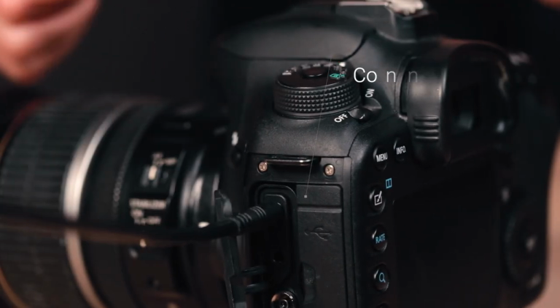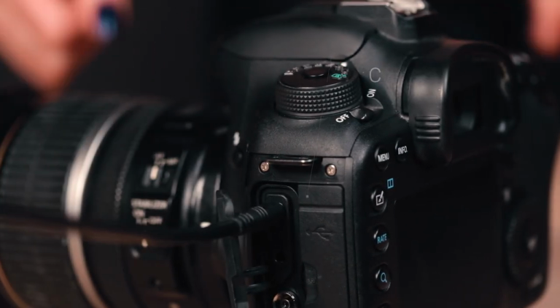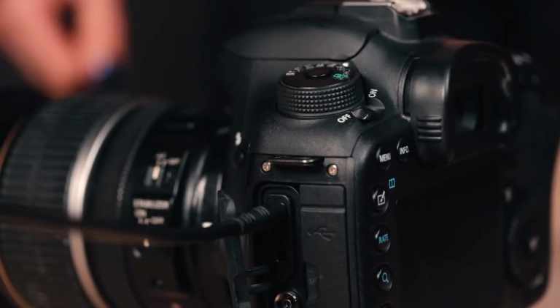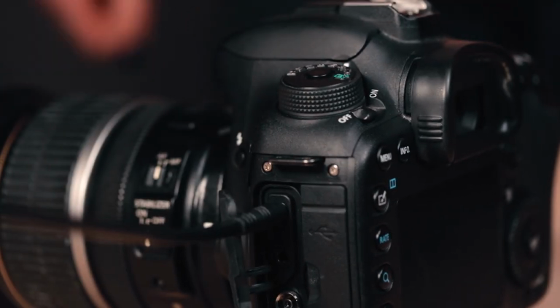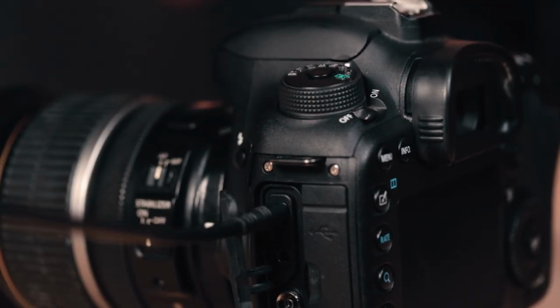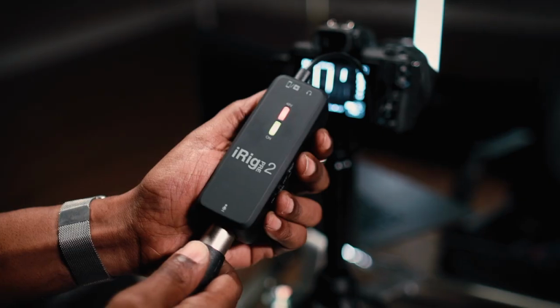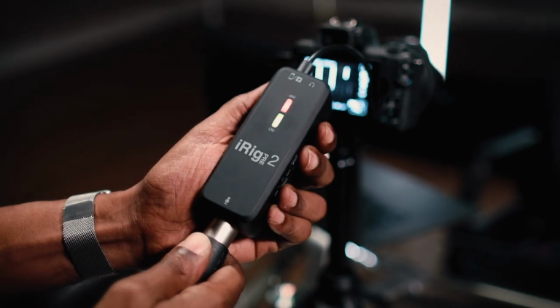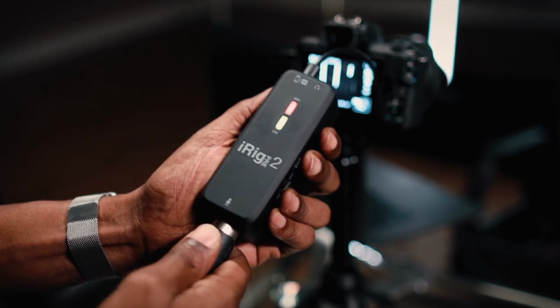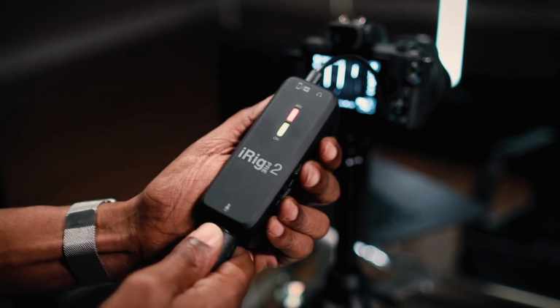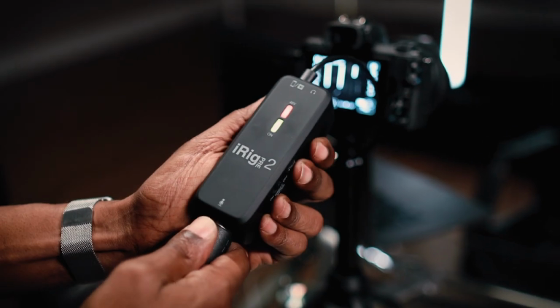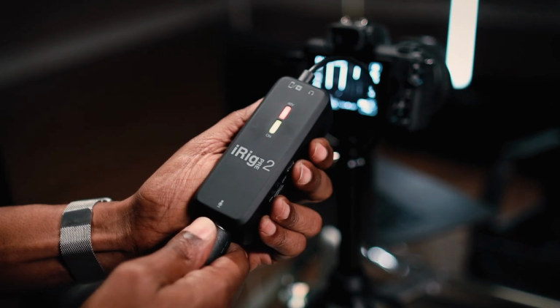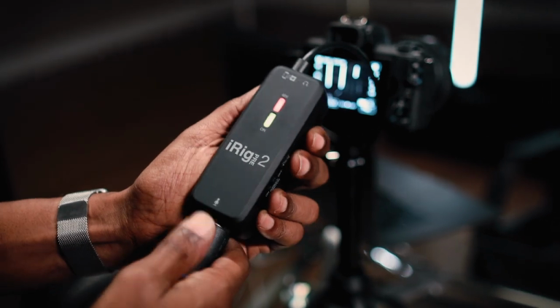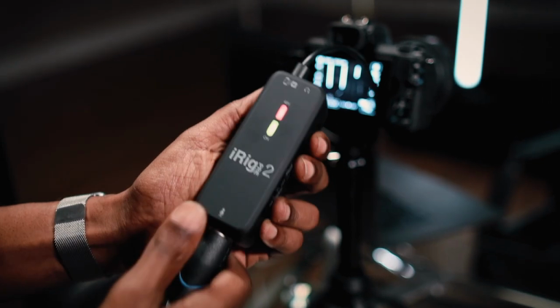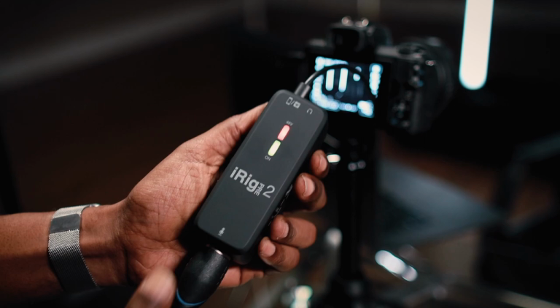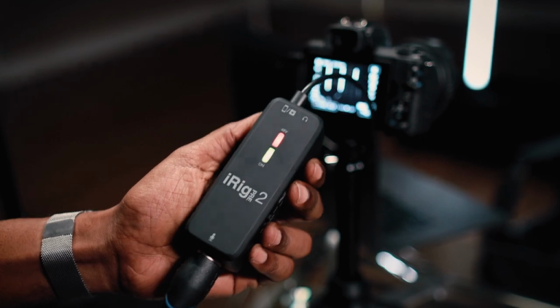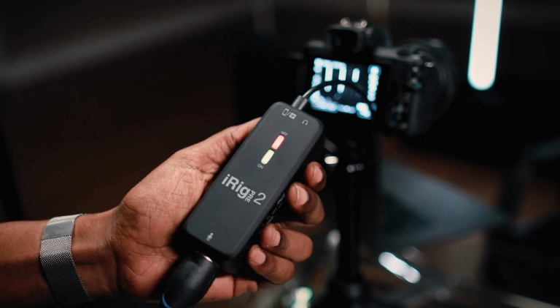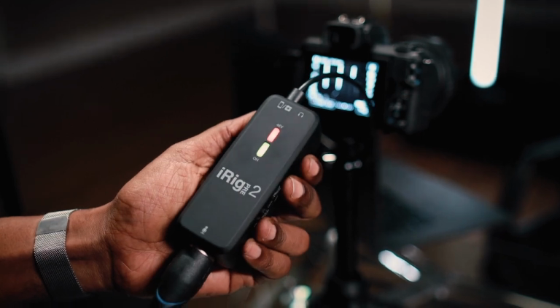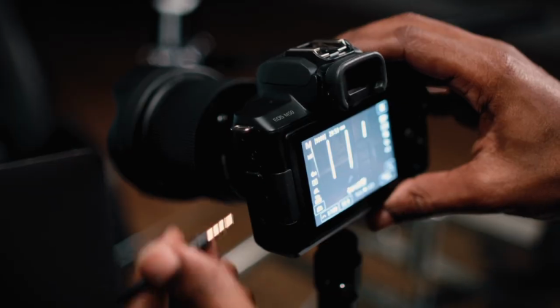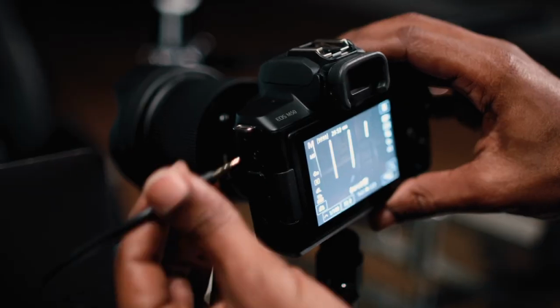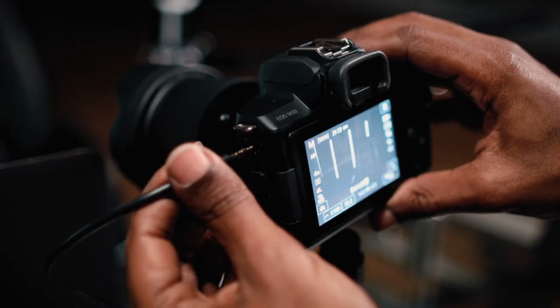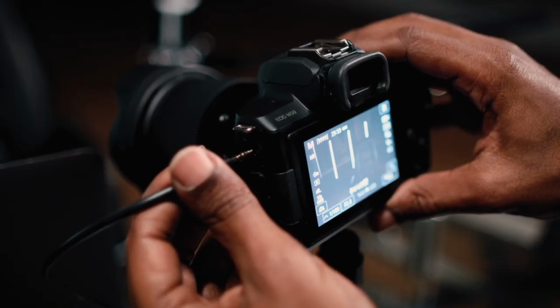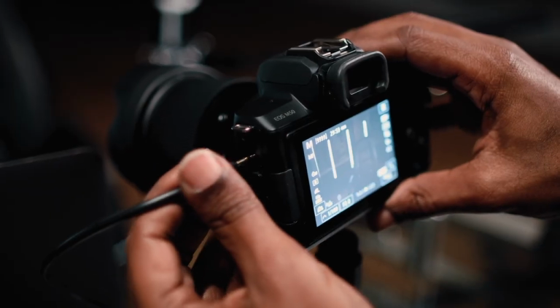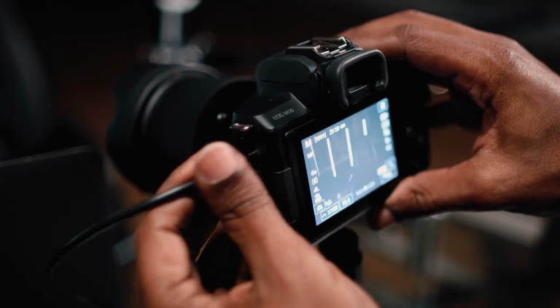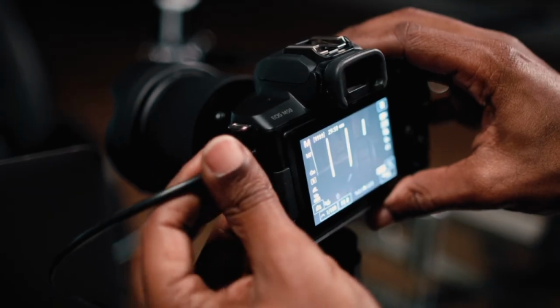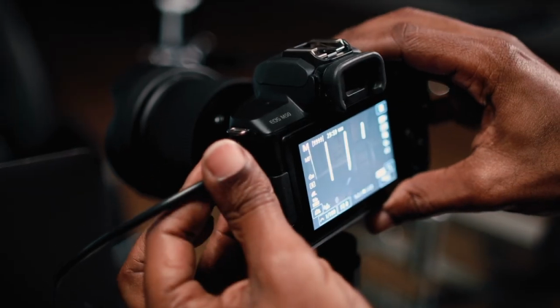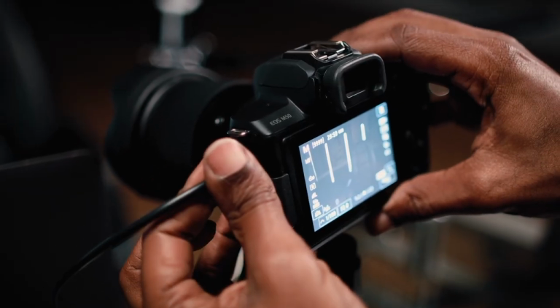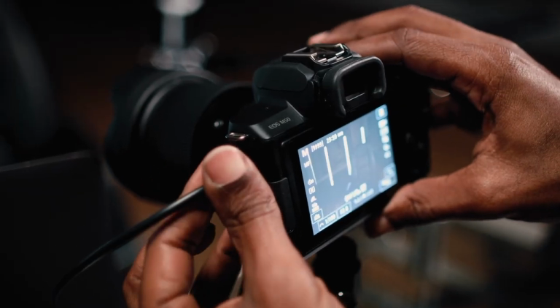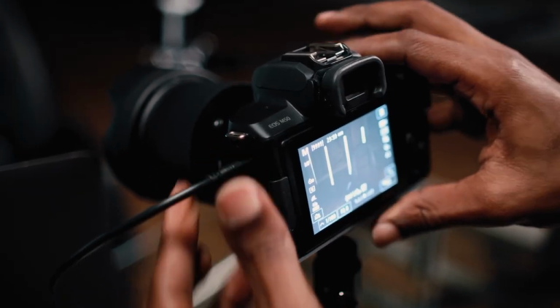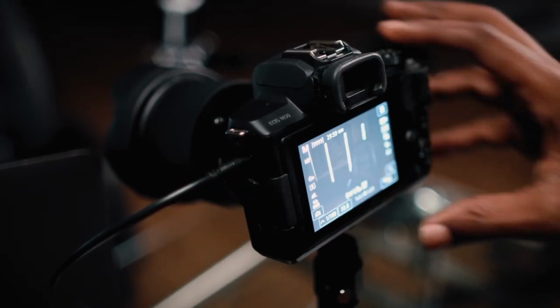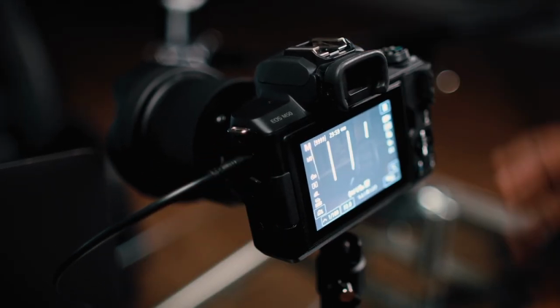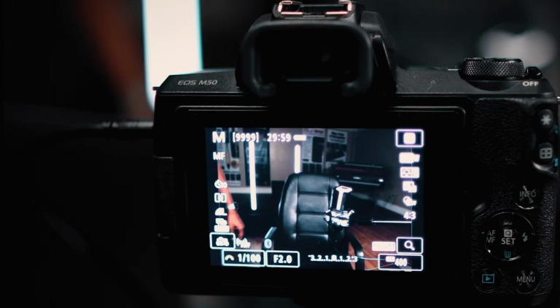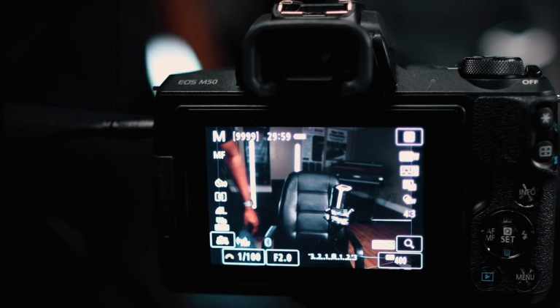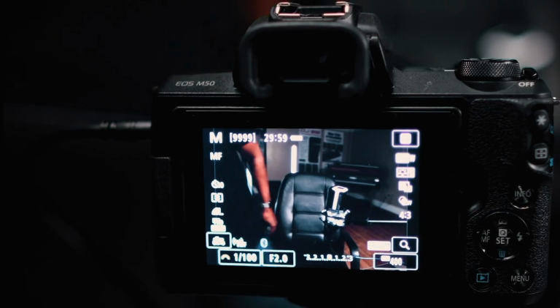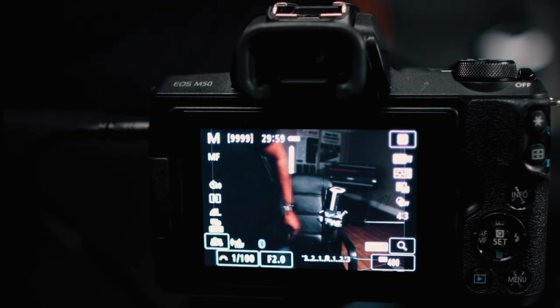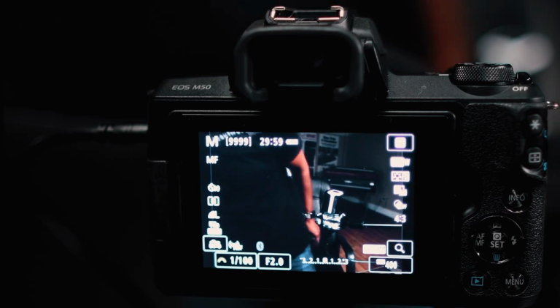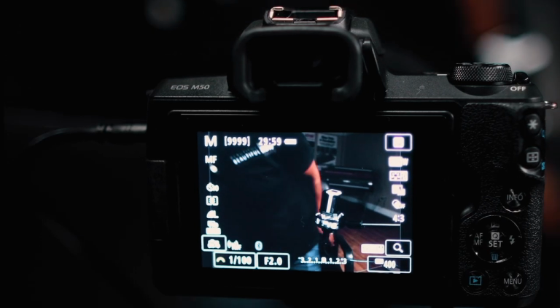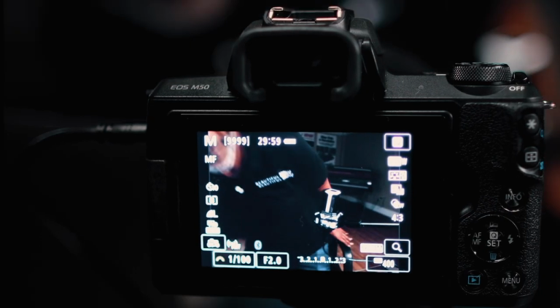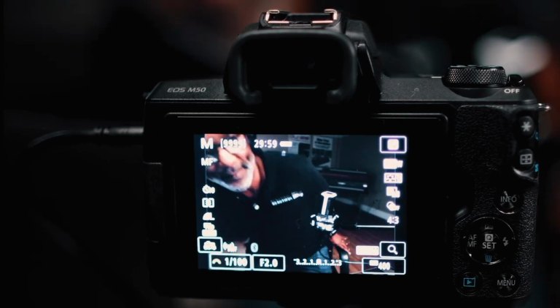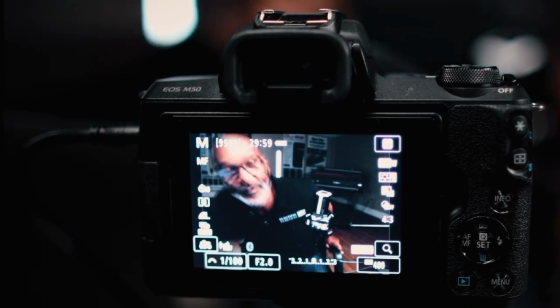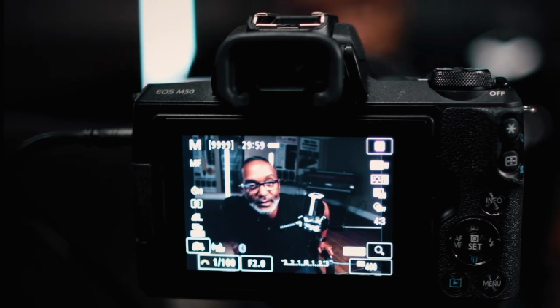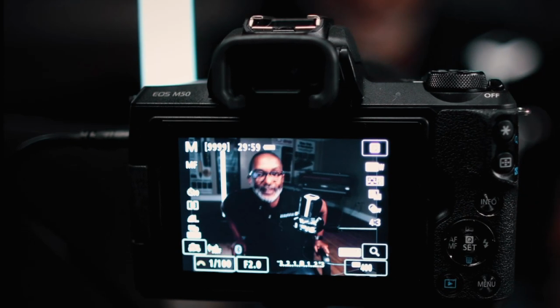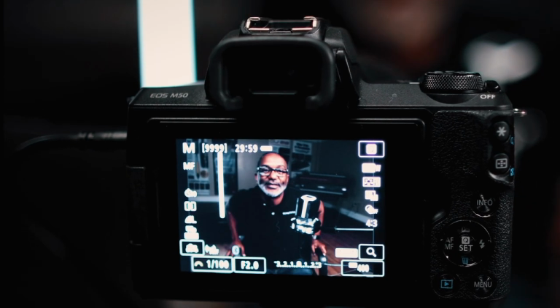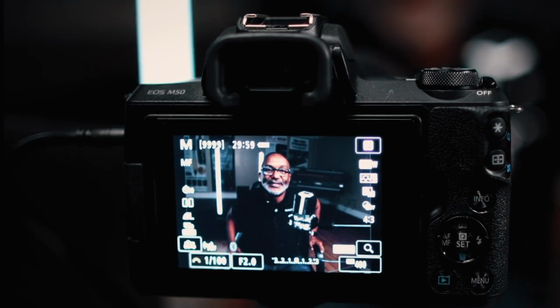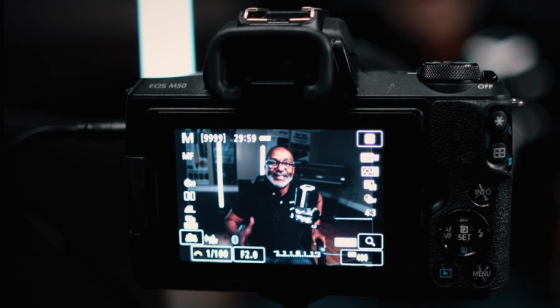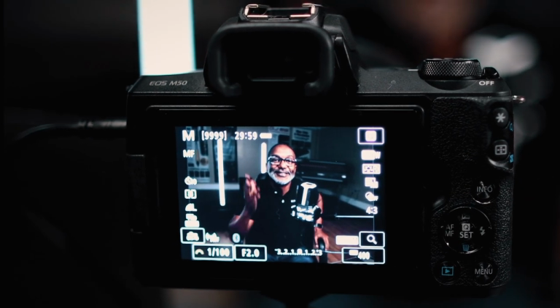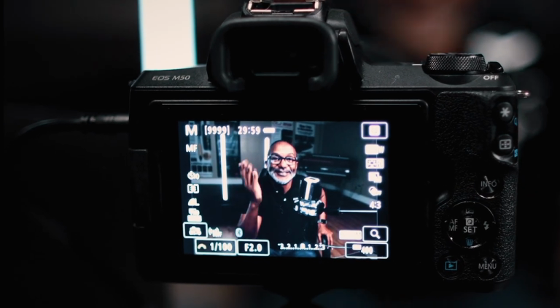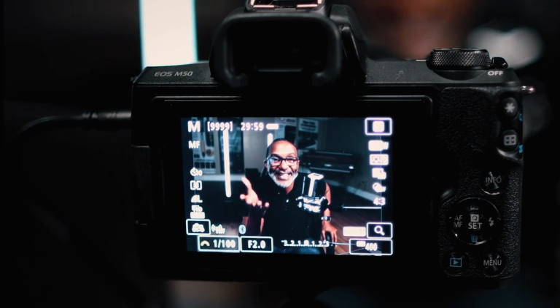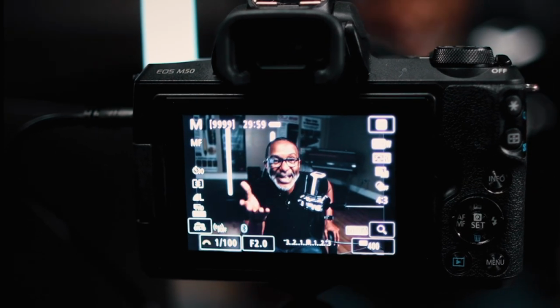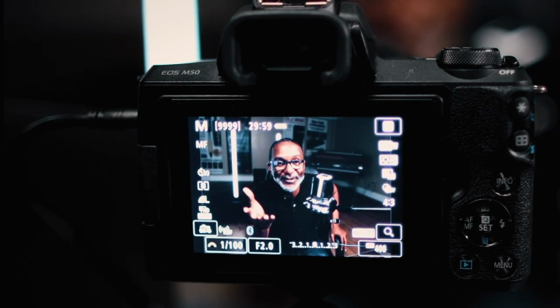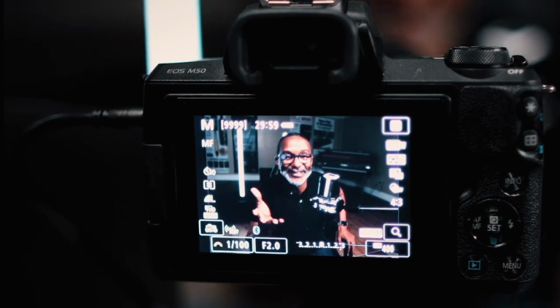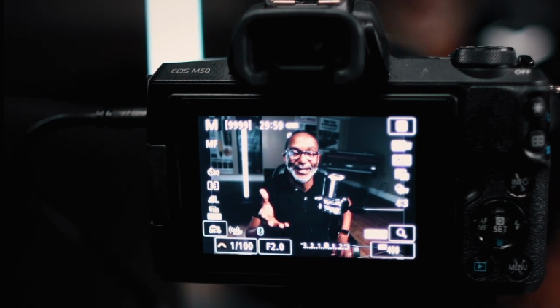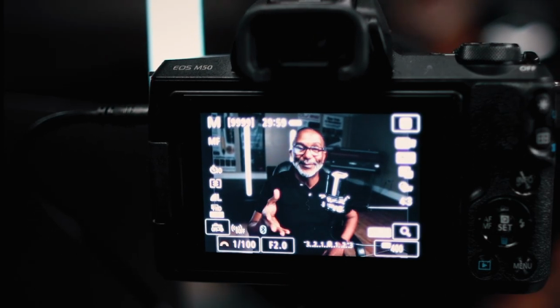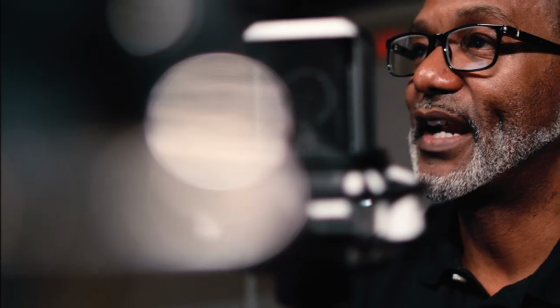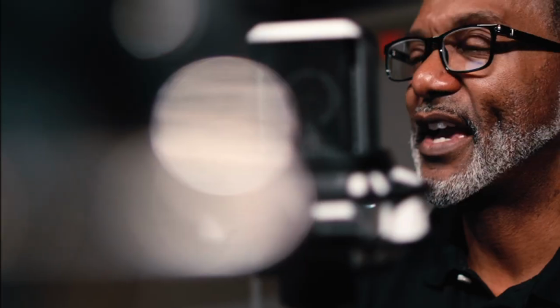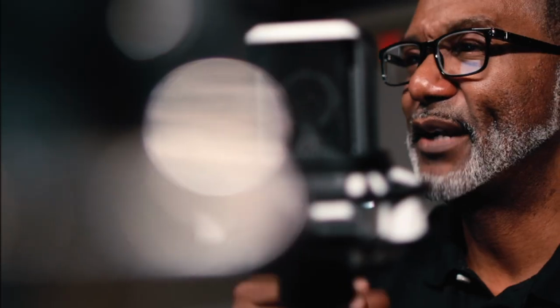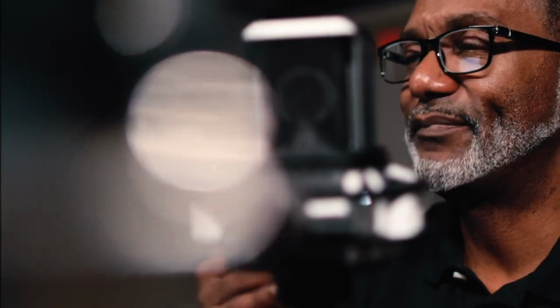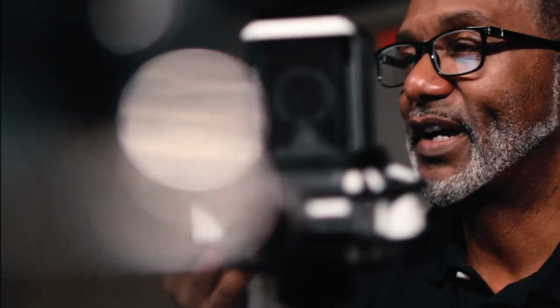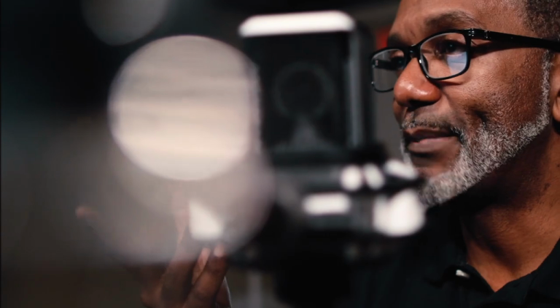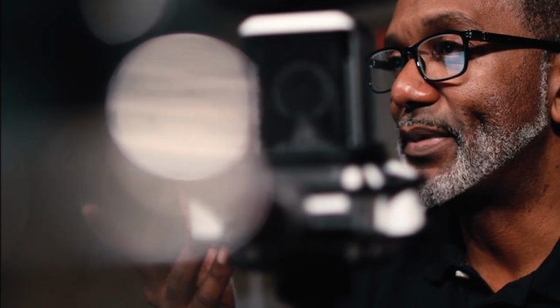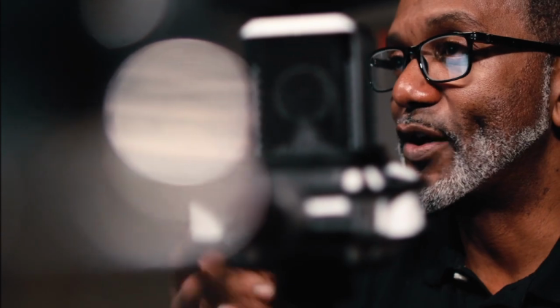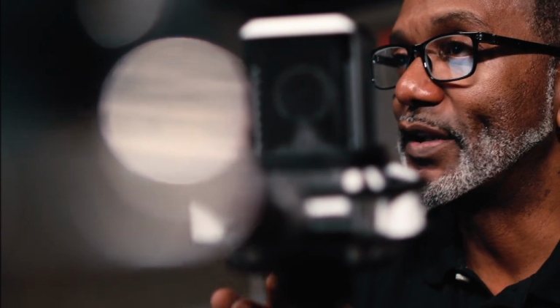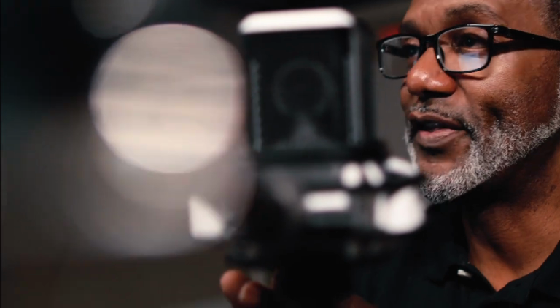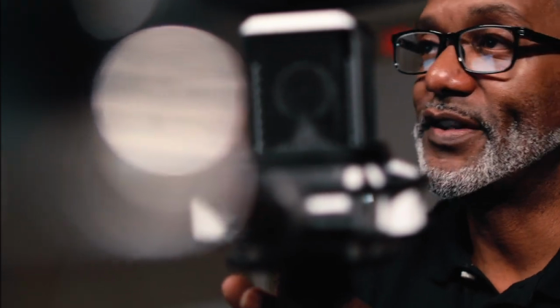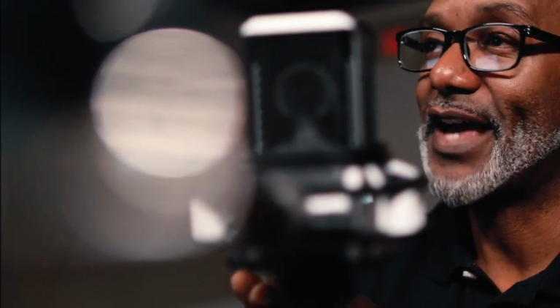So whether you're recording a podcast, shooting an interview, or an action sequence, you'll always be ready to capture the best sound.